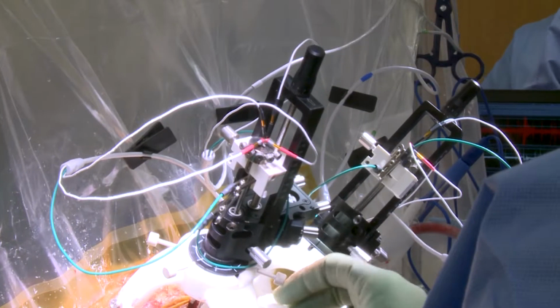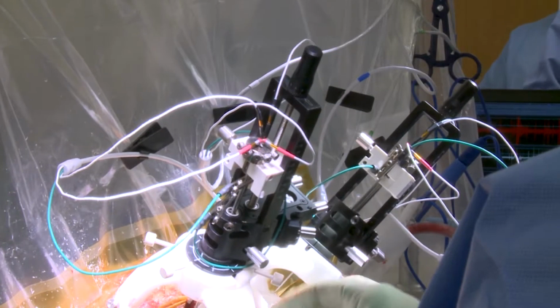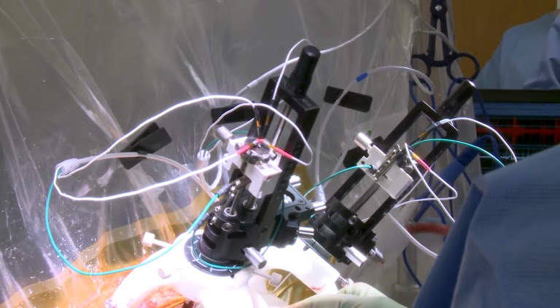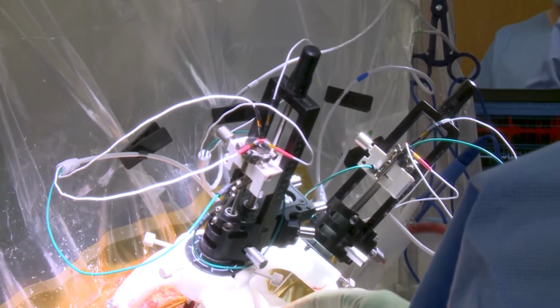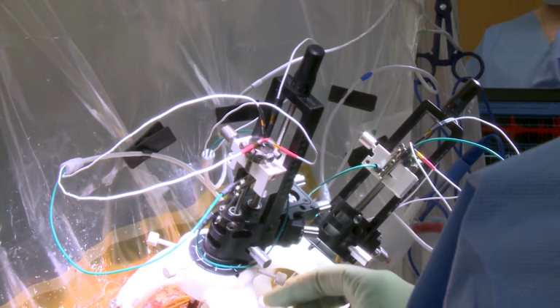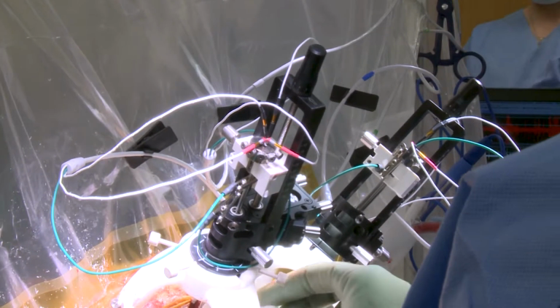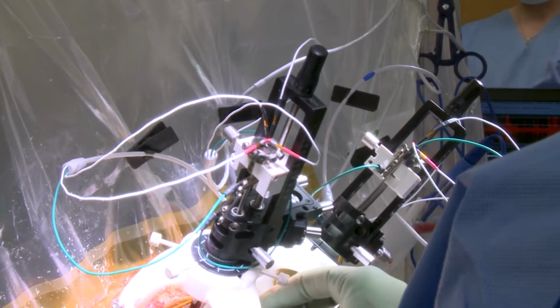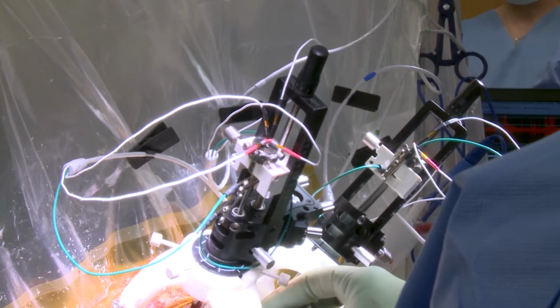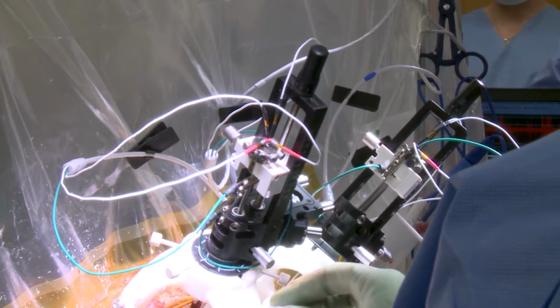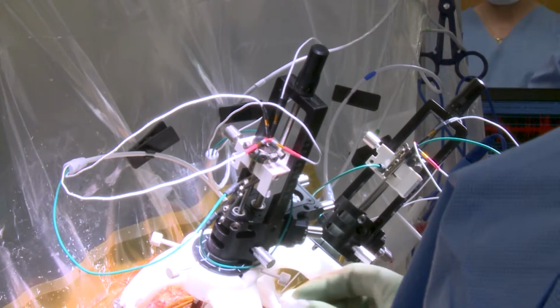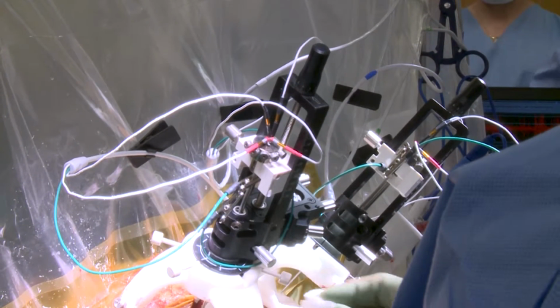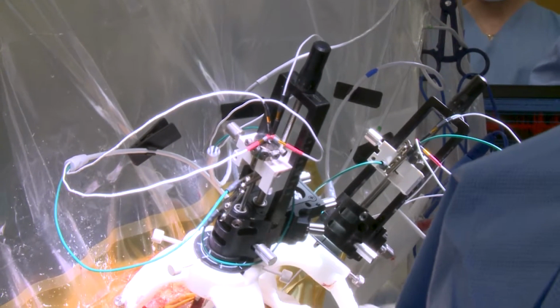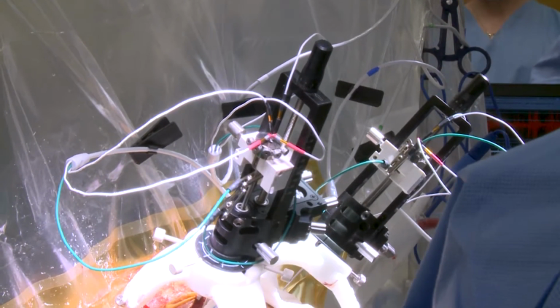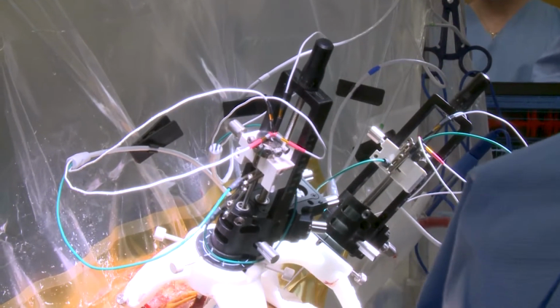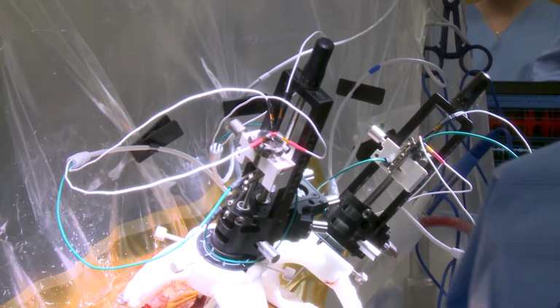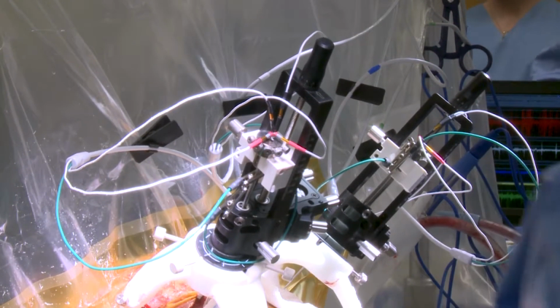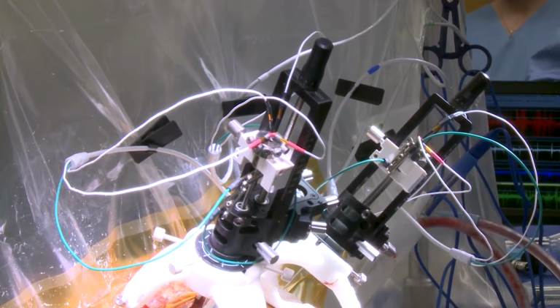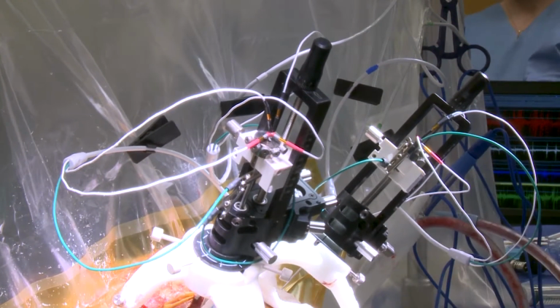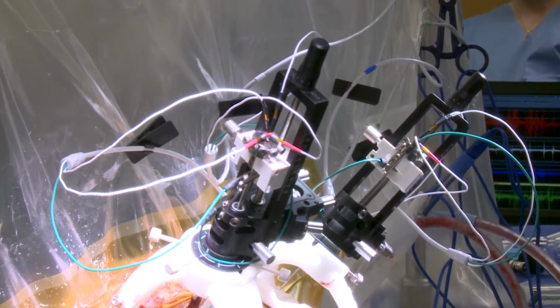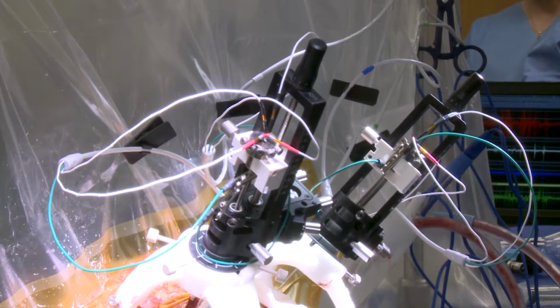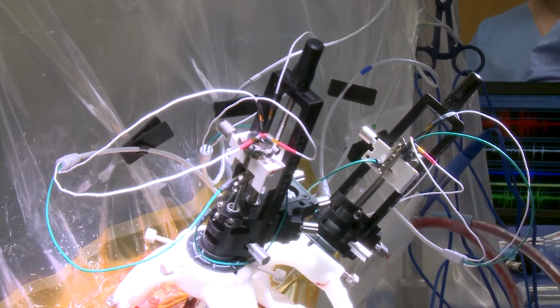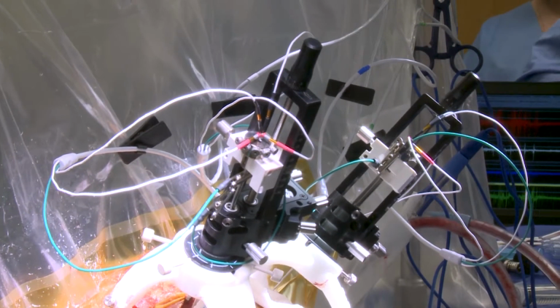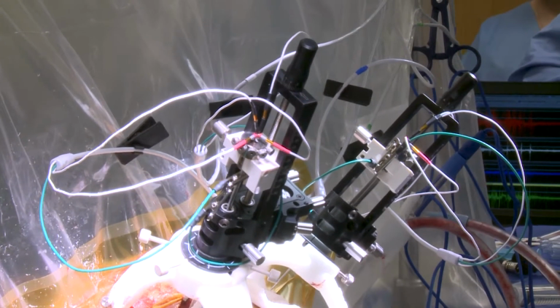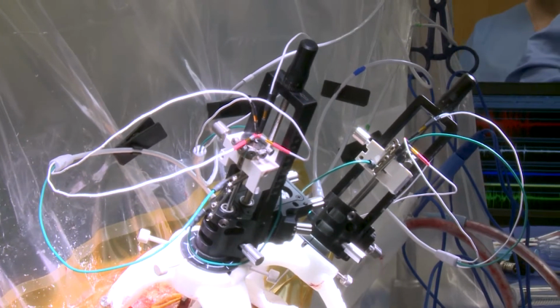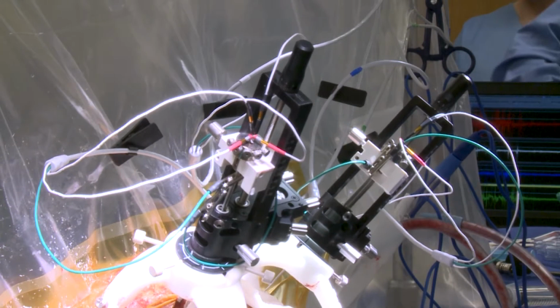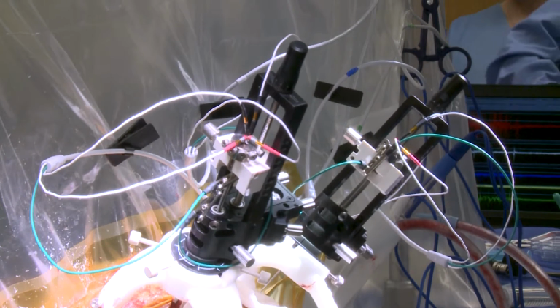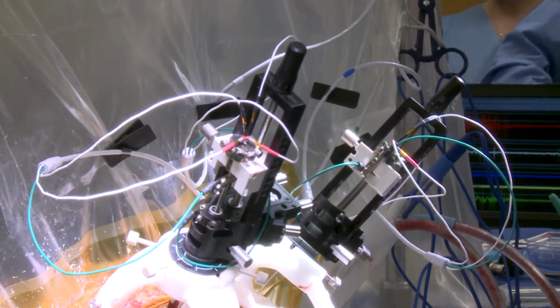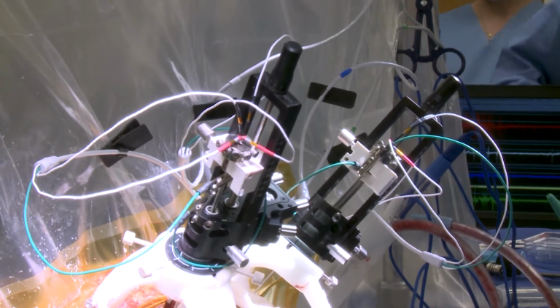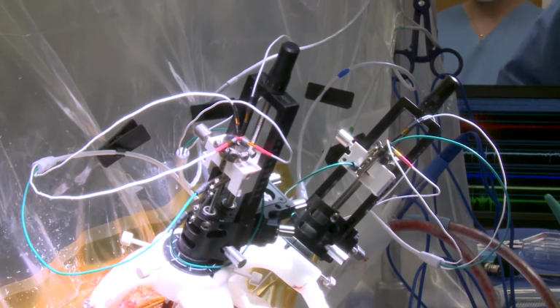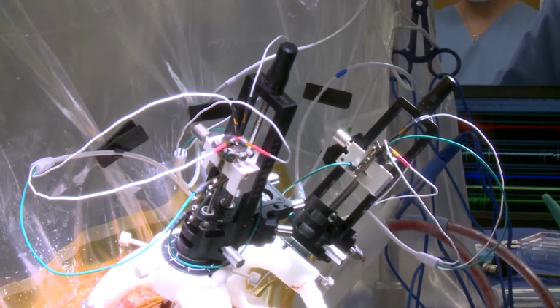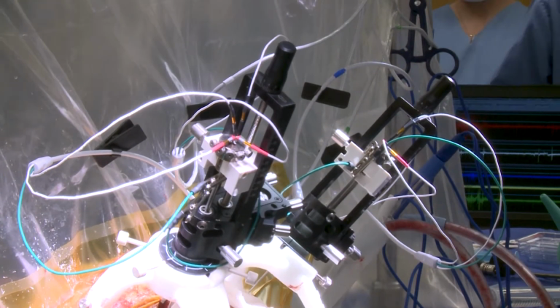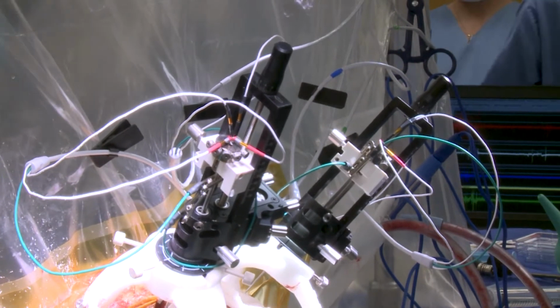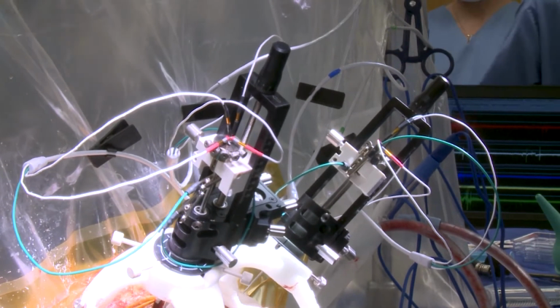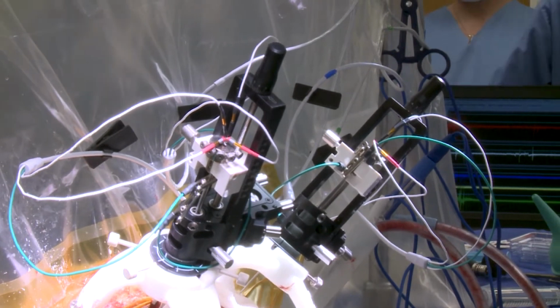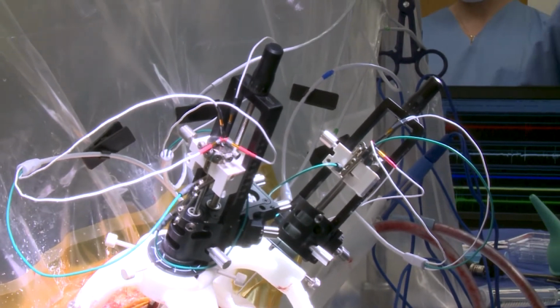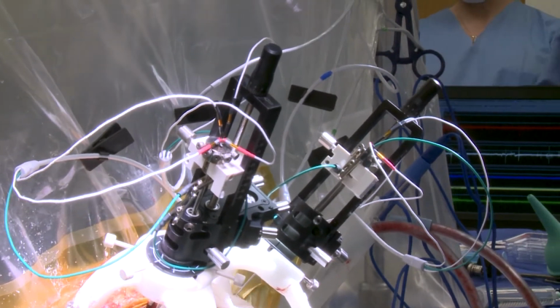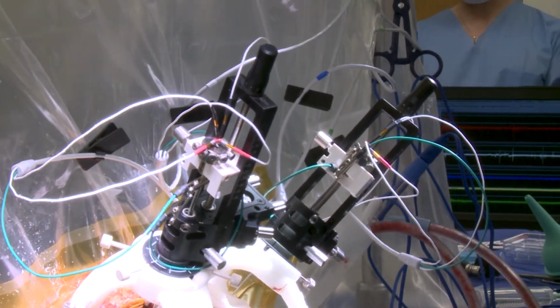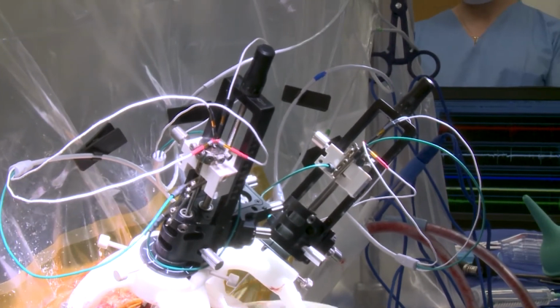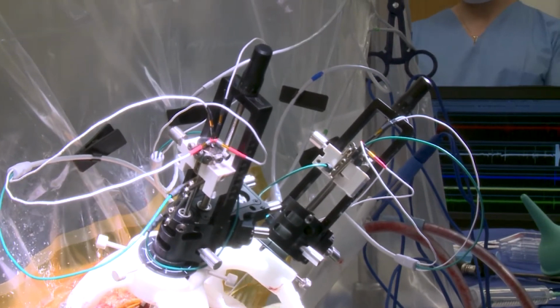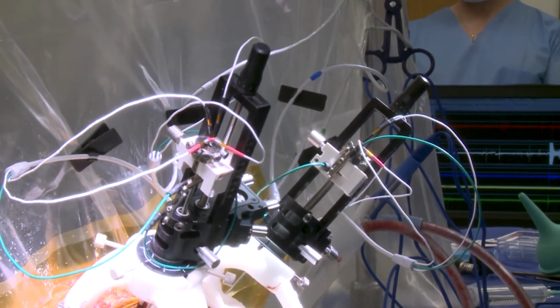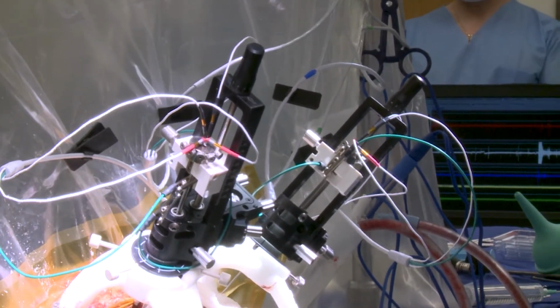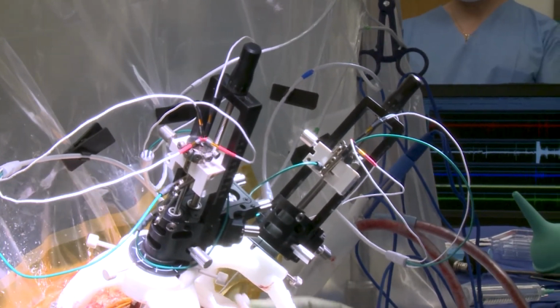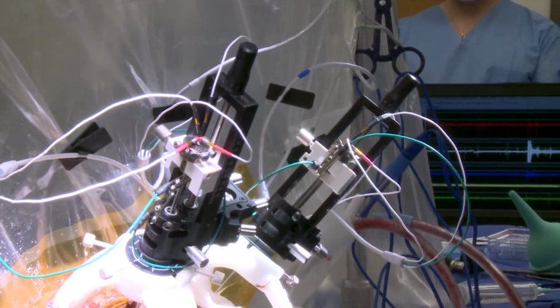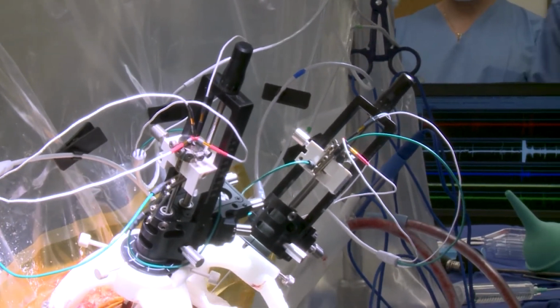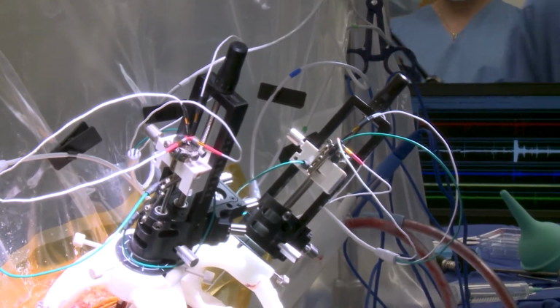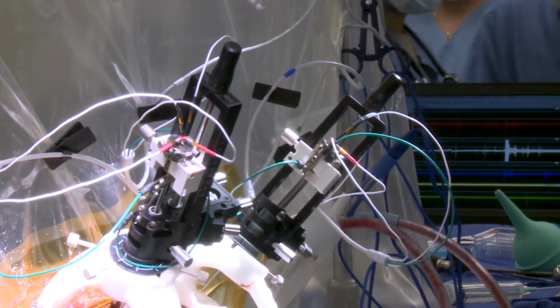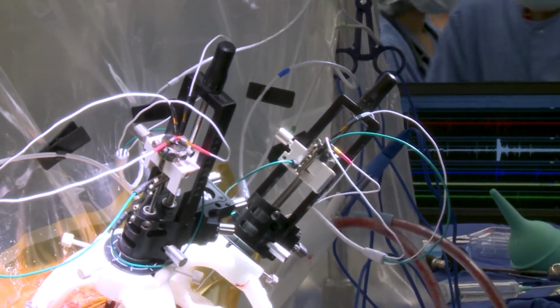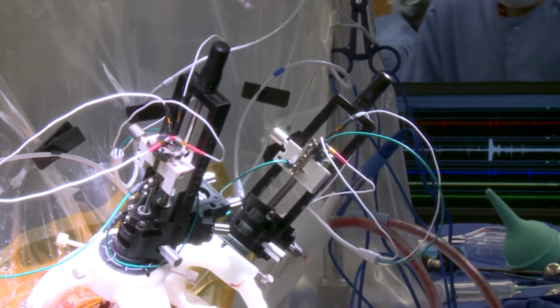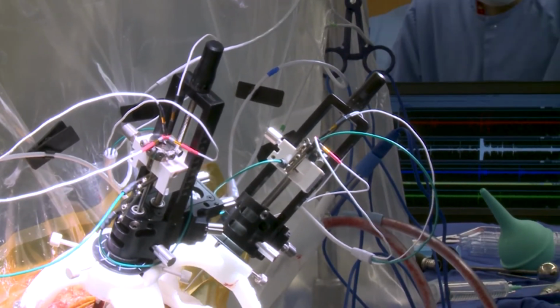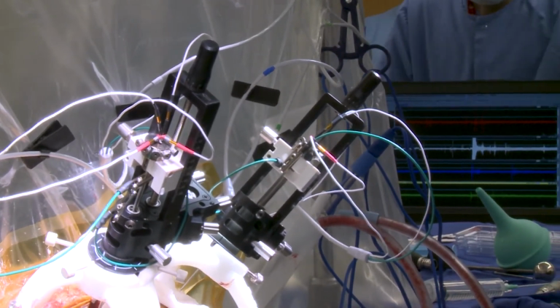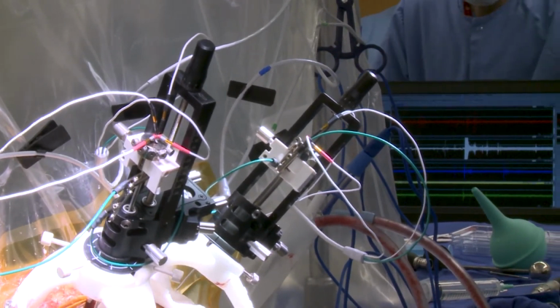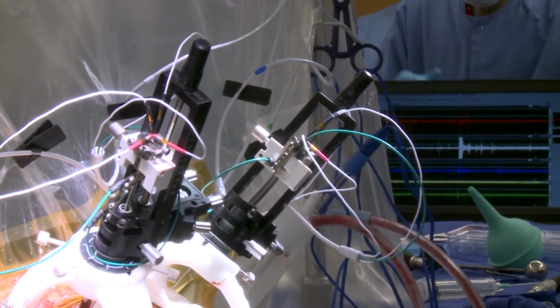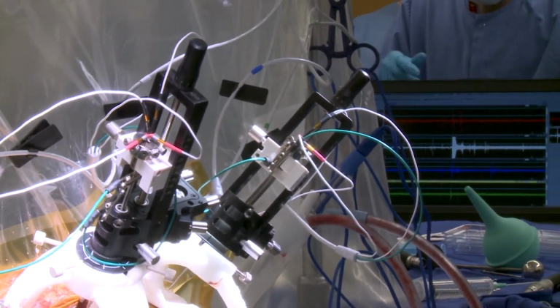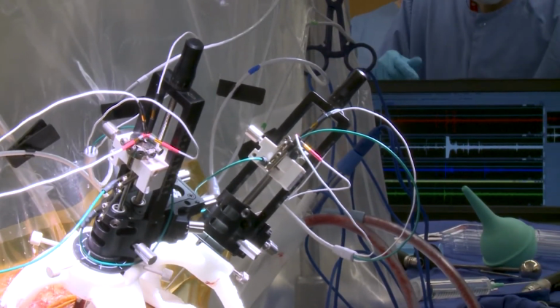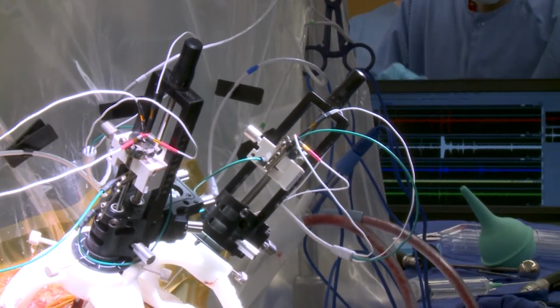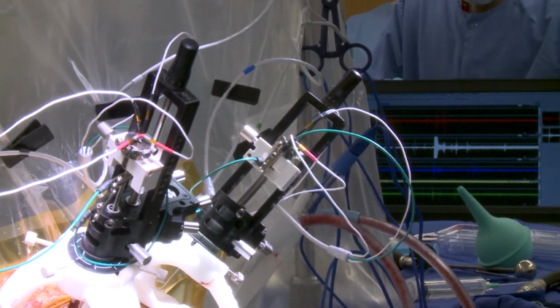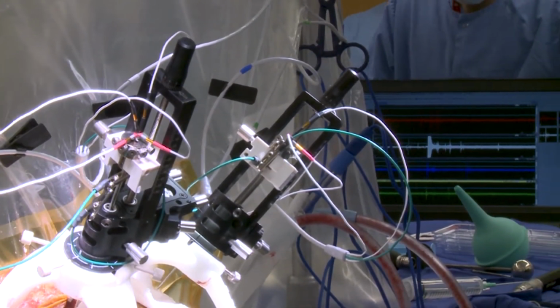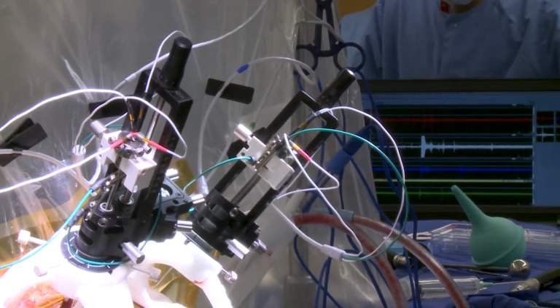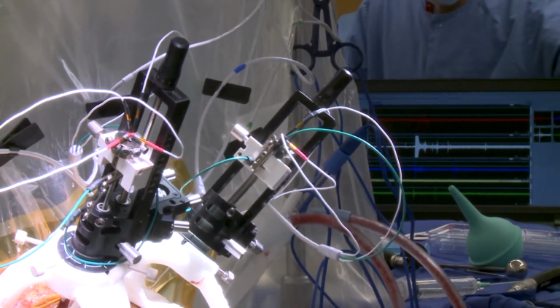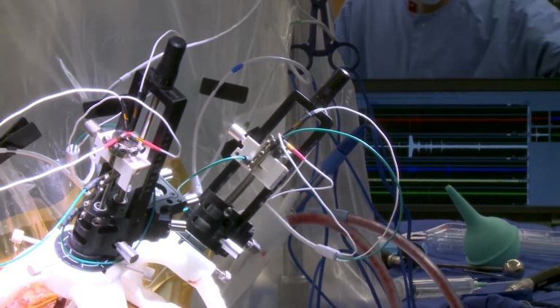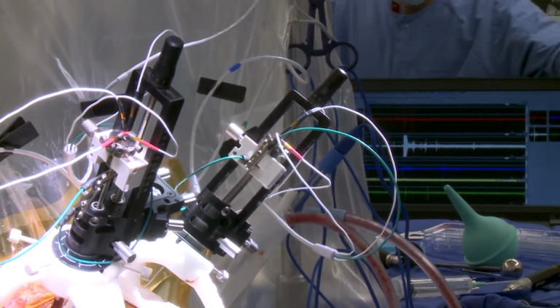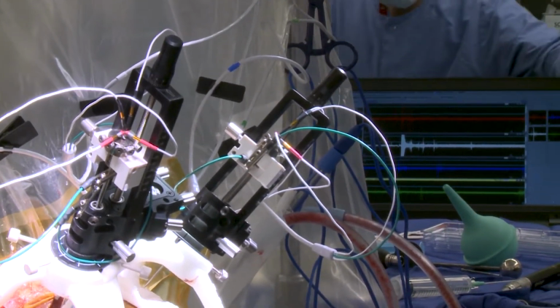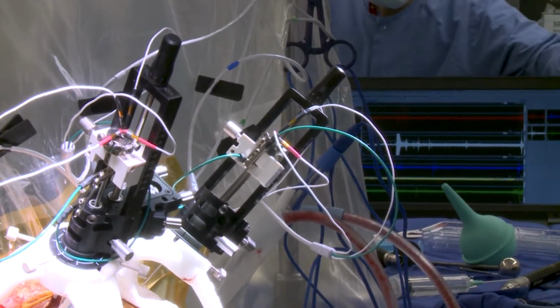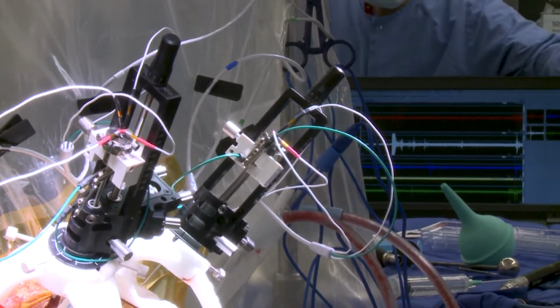We're recording individual neurons out of the brain and using that to identify nervous structures. Right now we're in the thalamus.